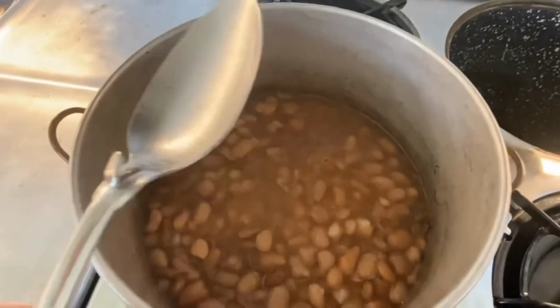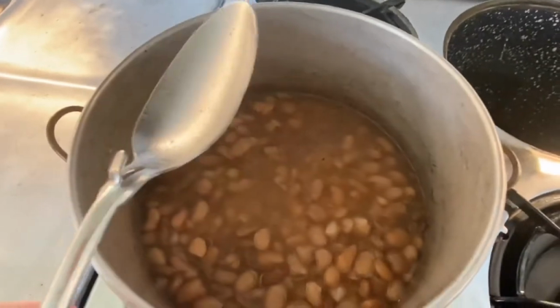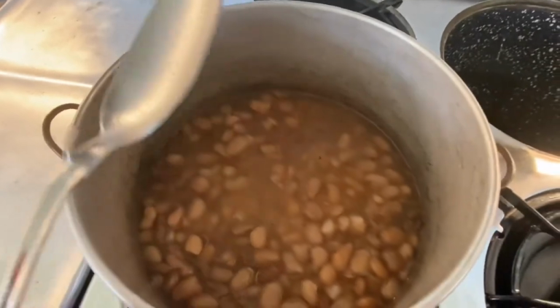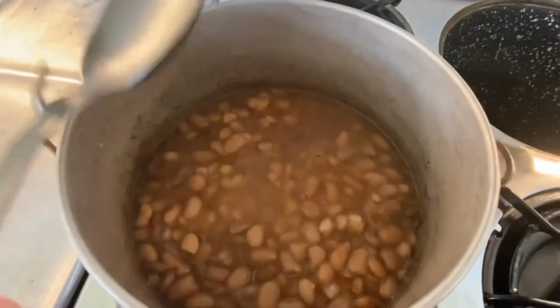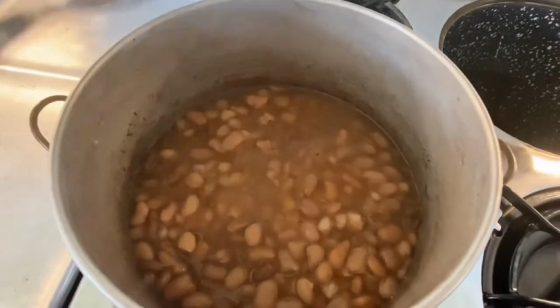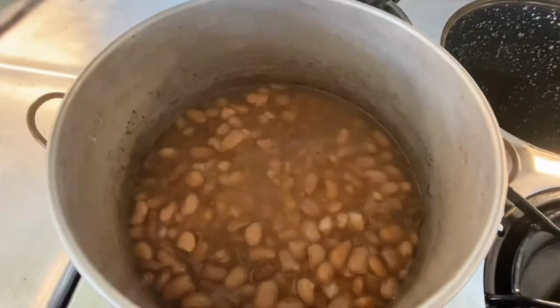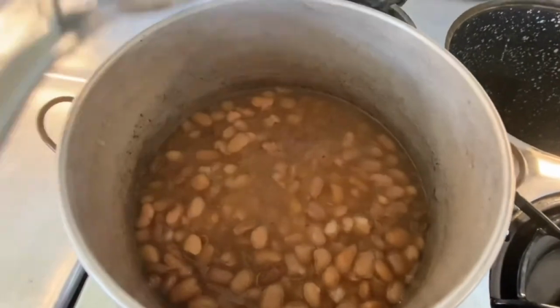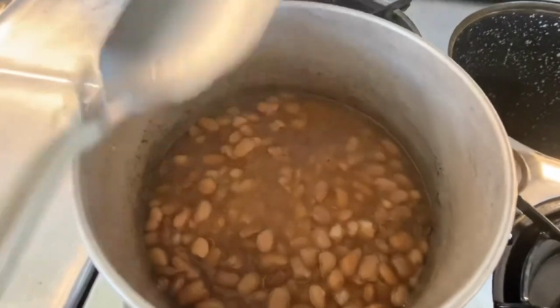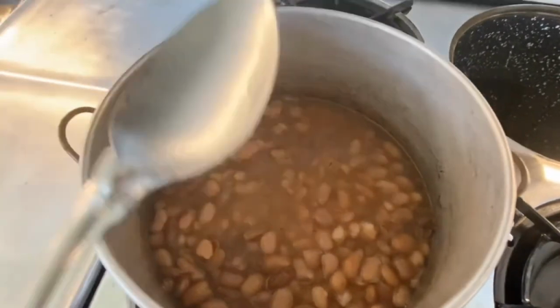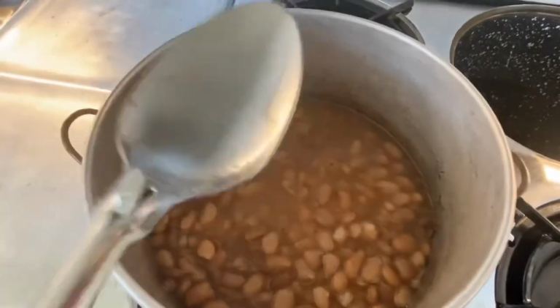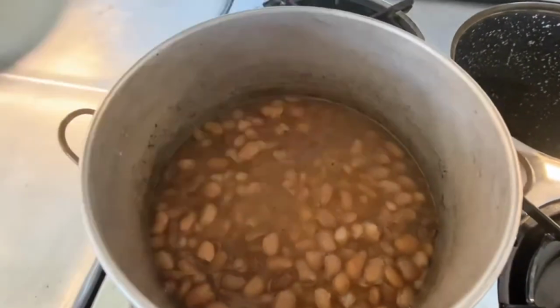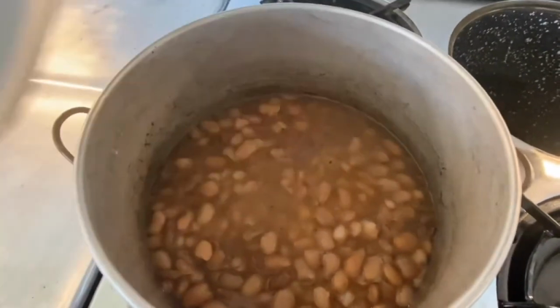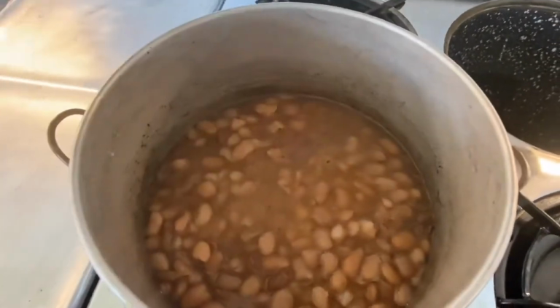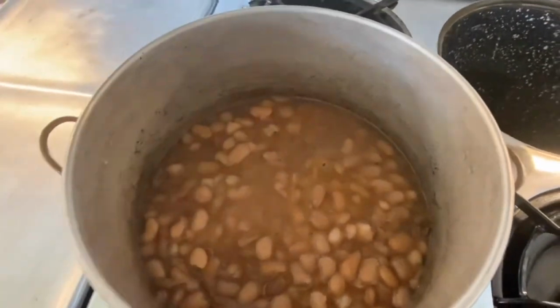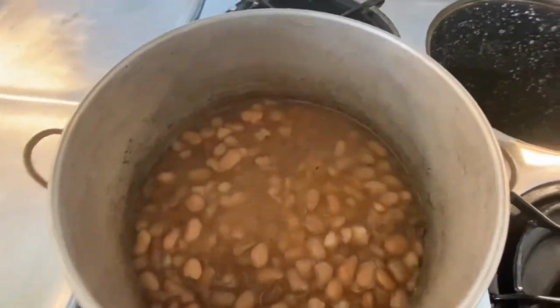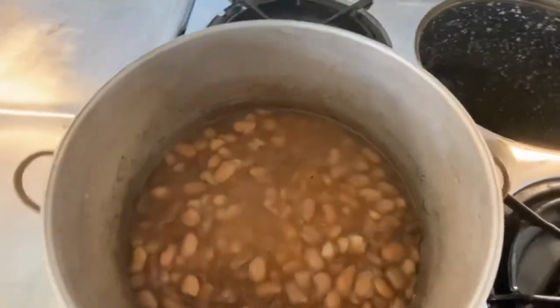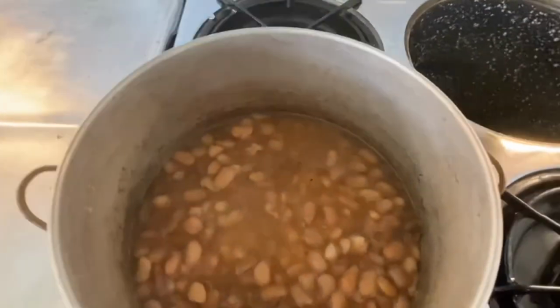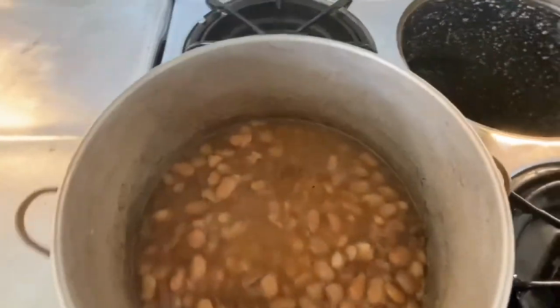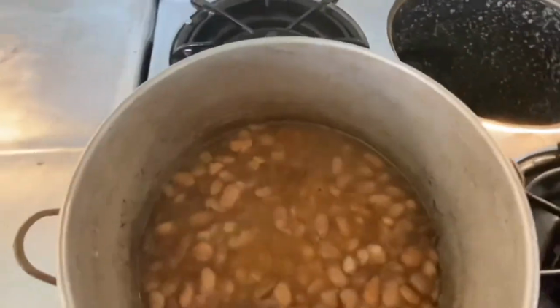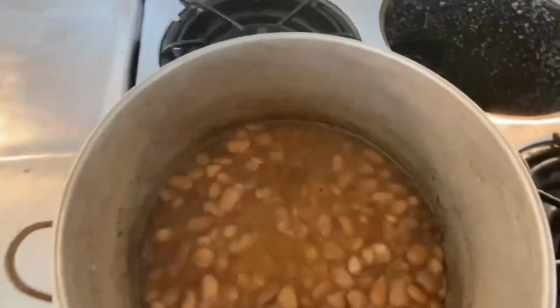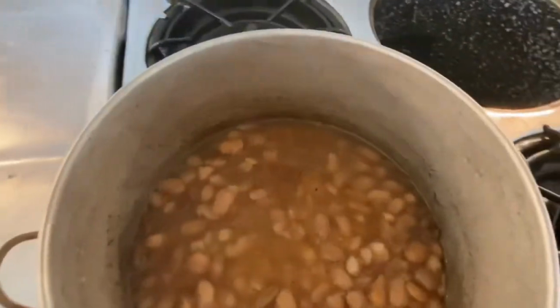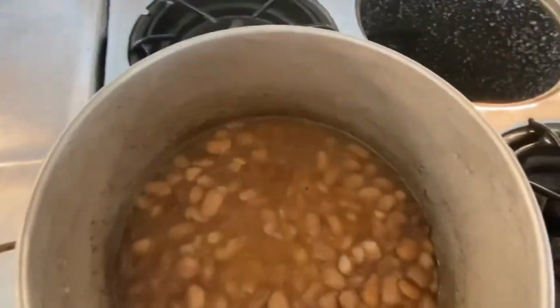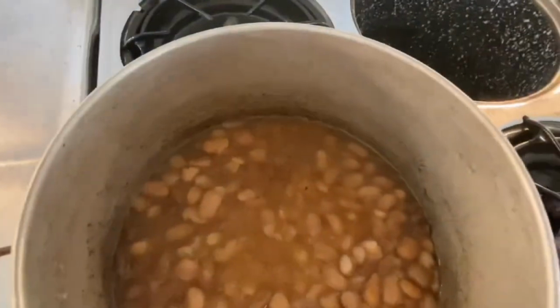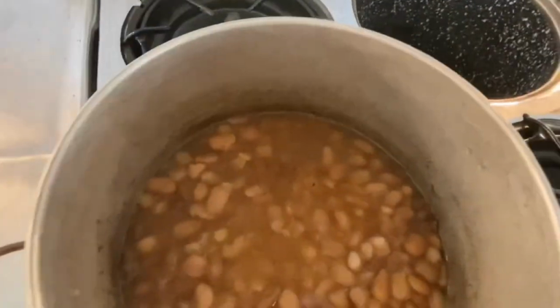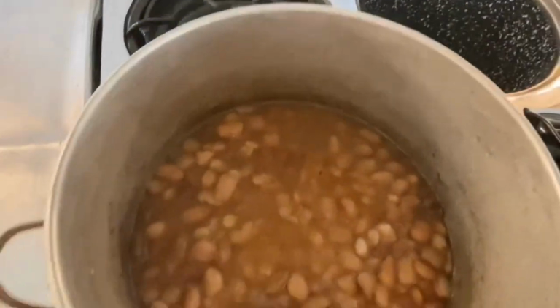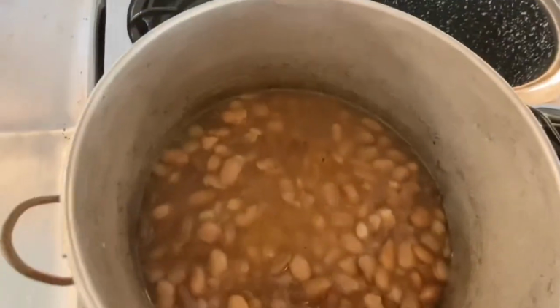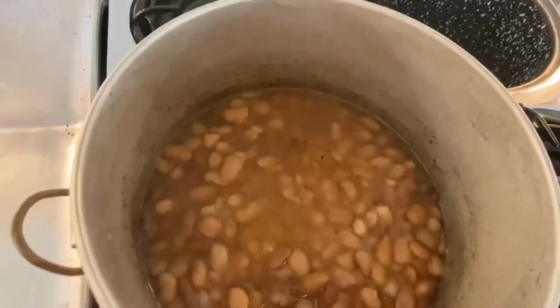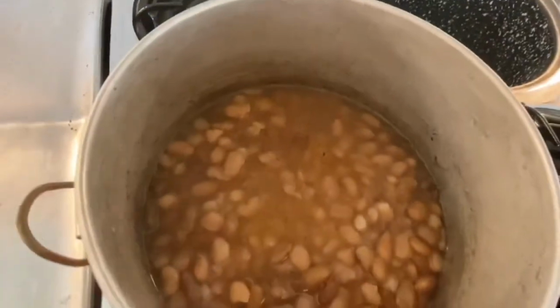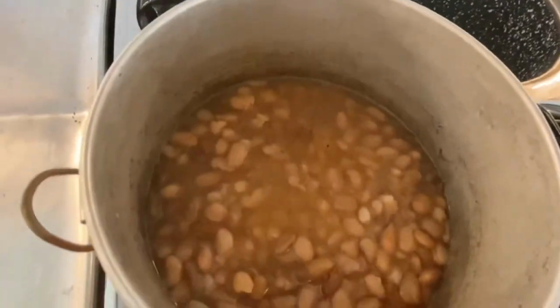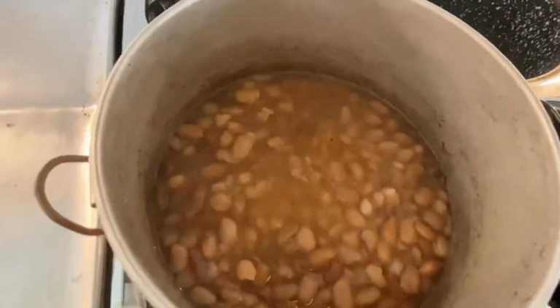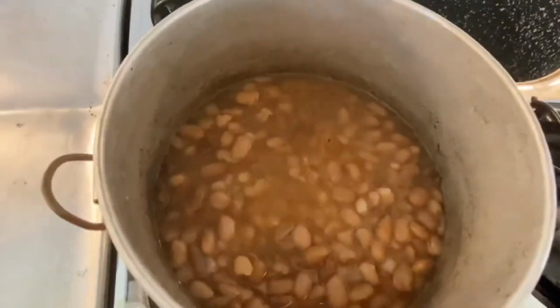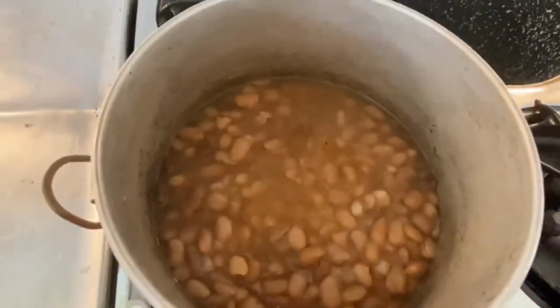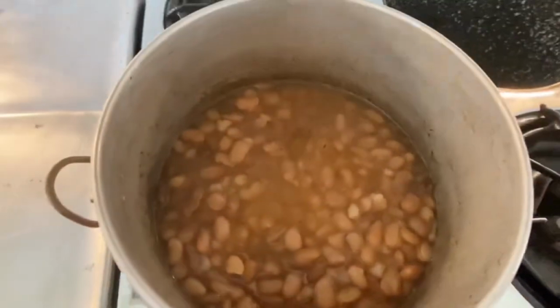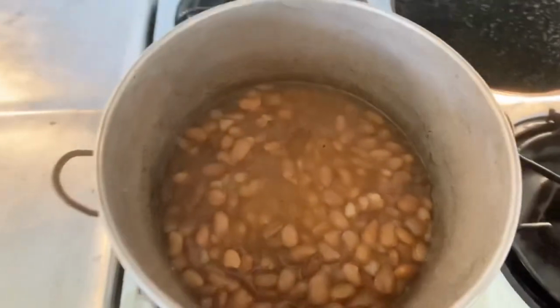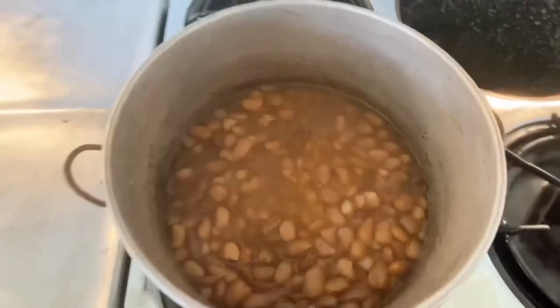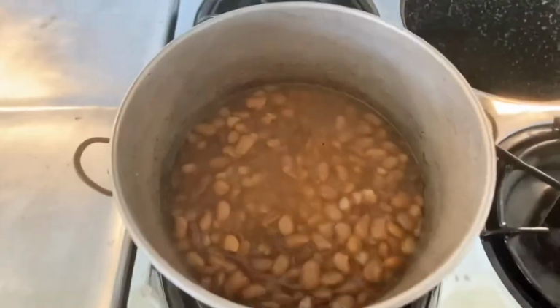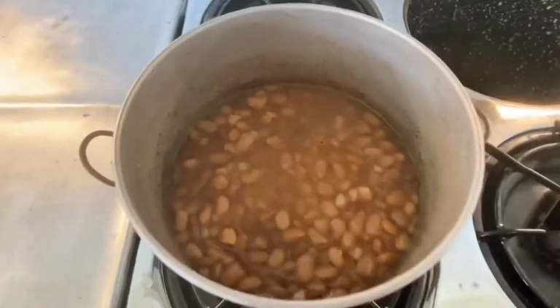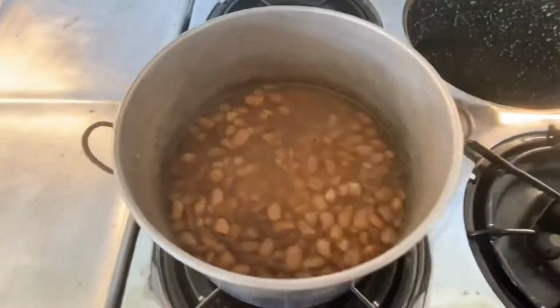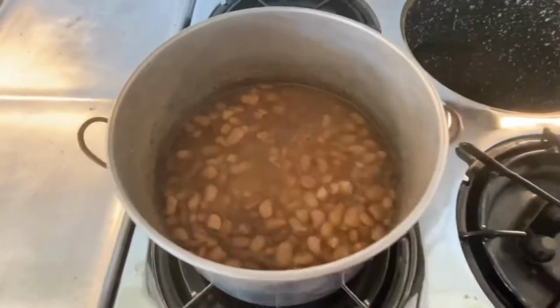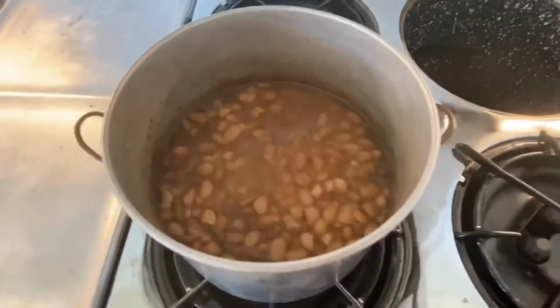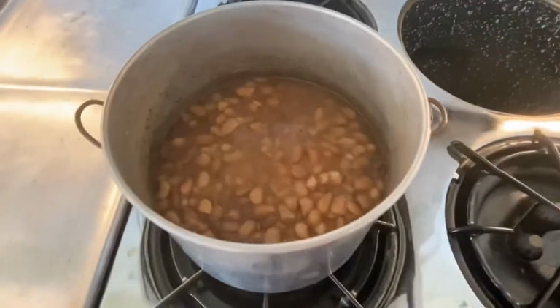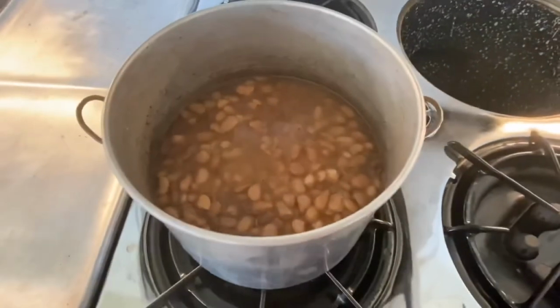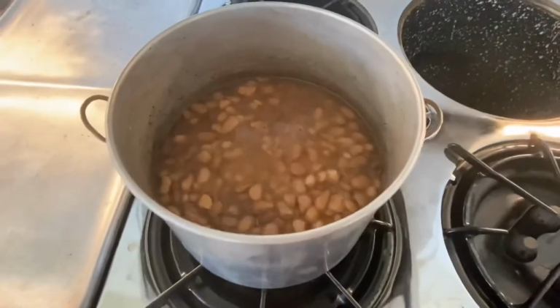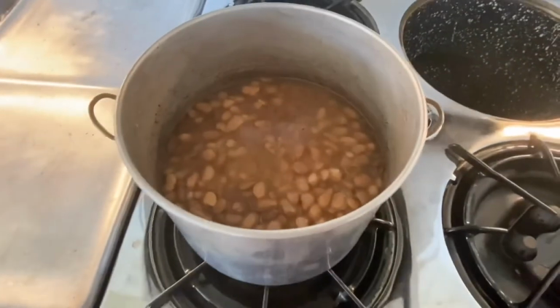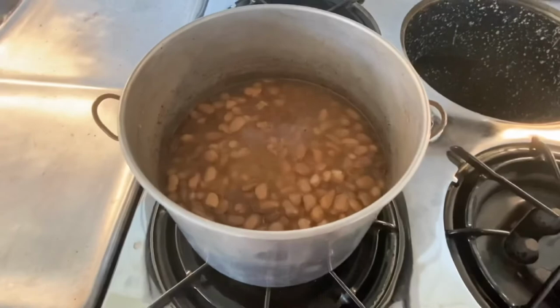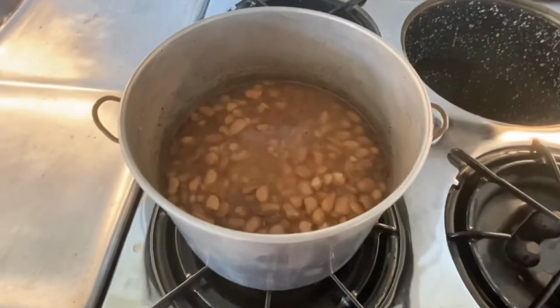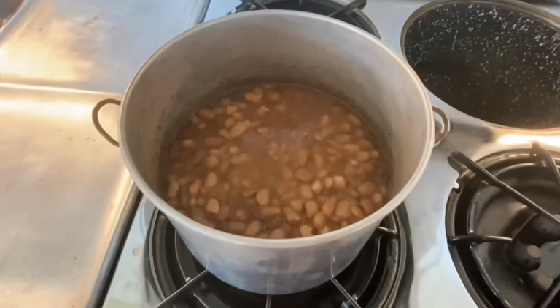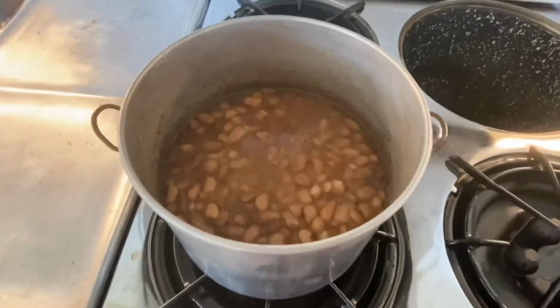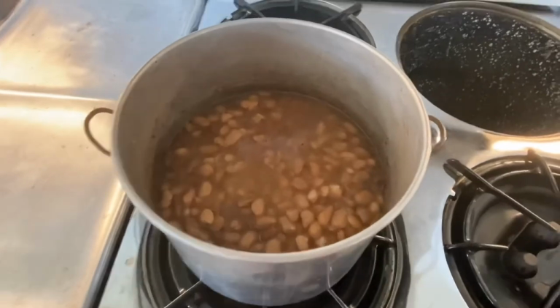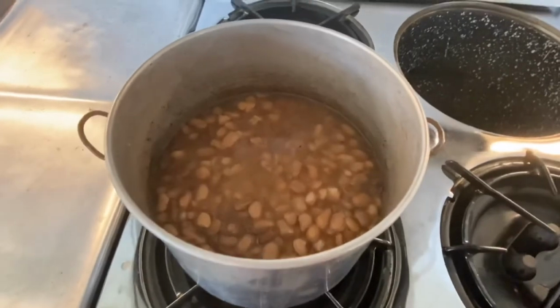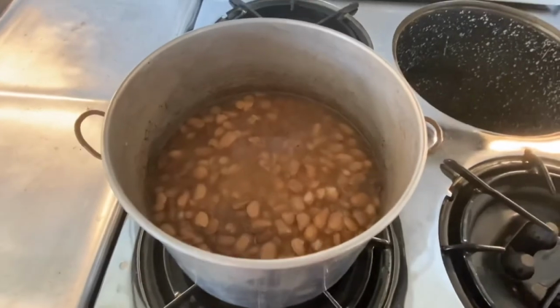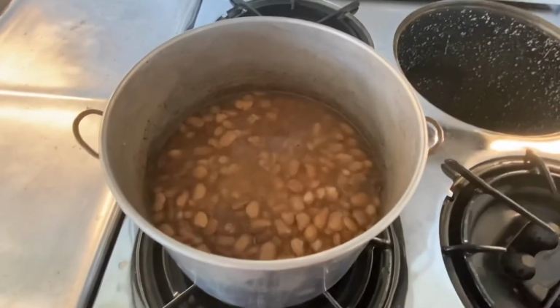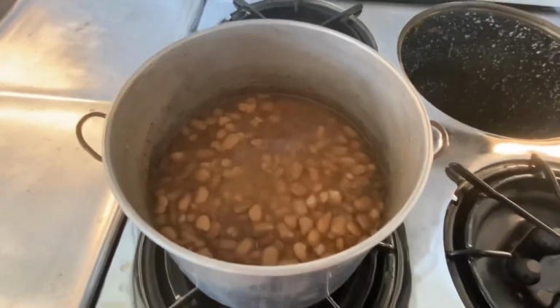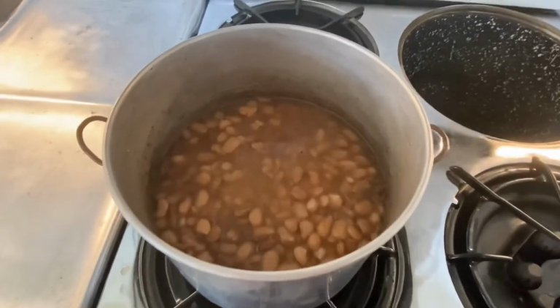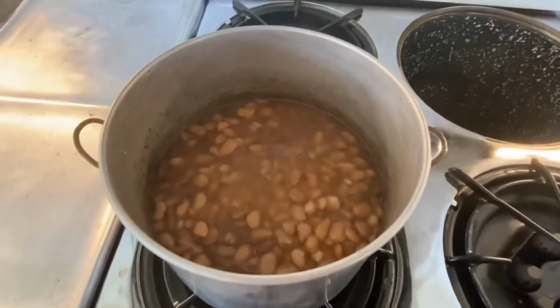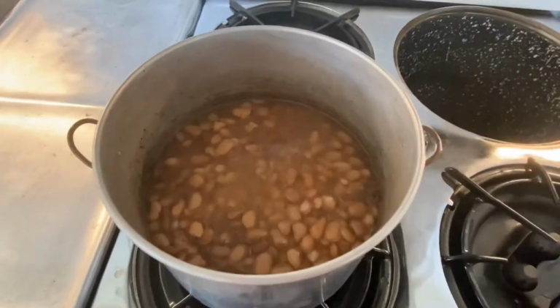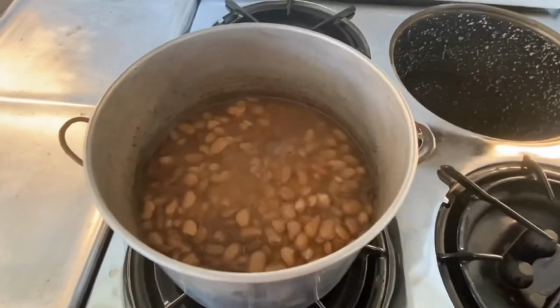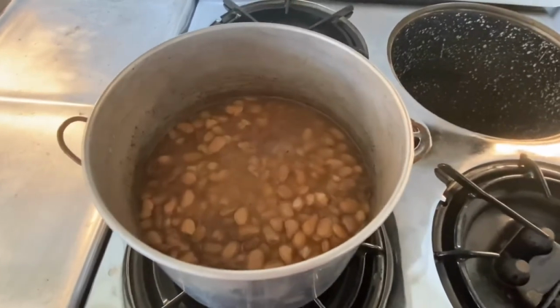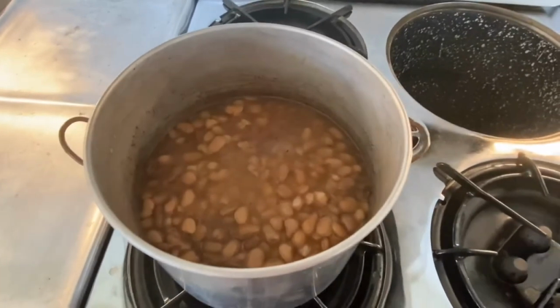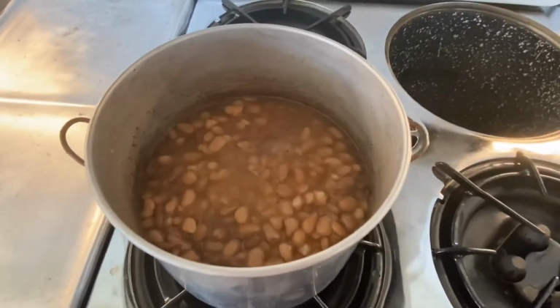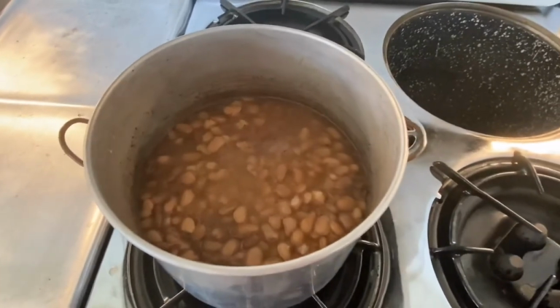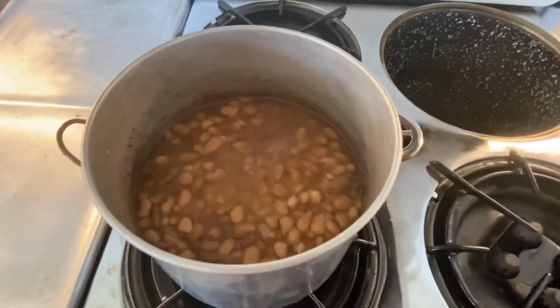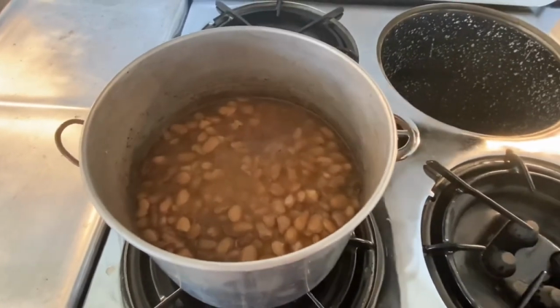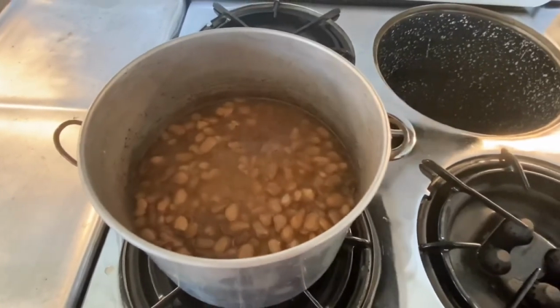So anyway, there you have perfect pinto beans out of the thermal well.